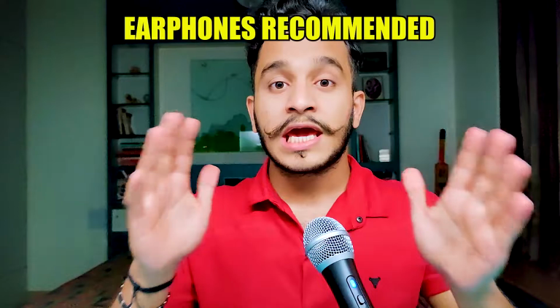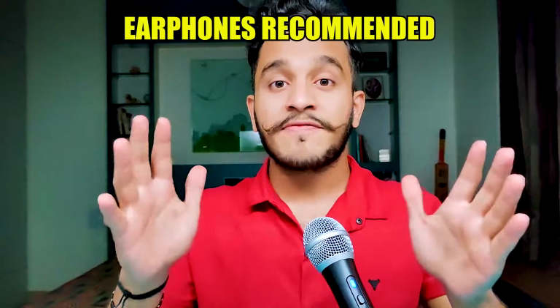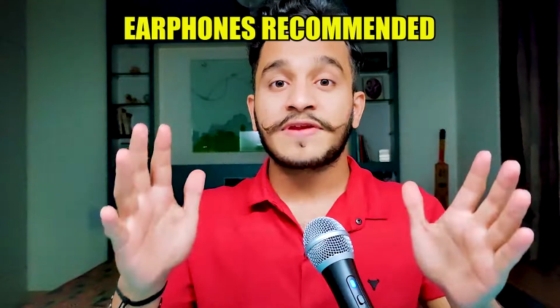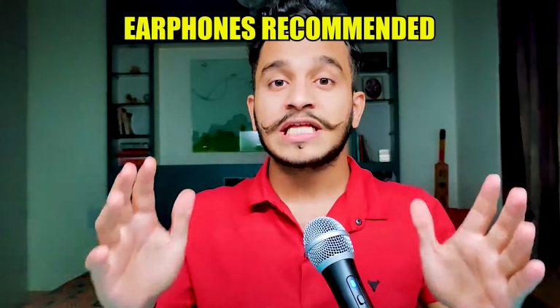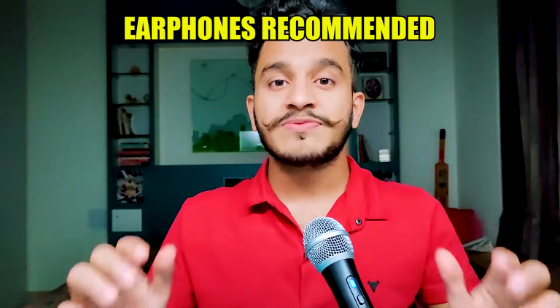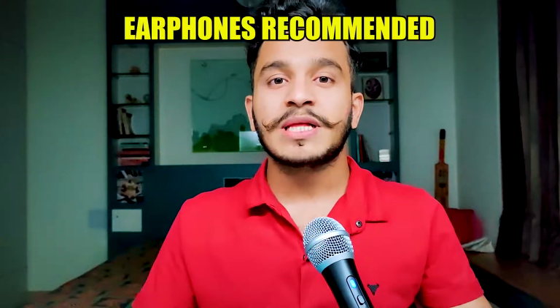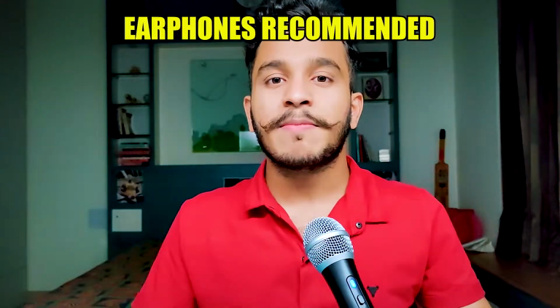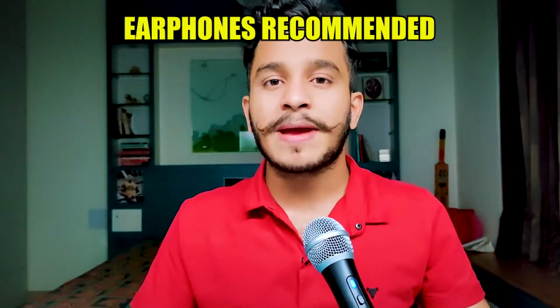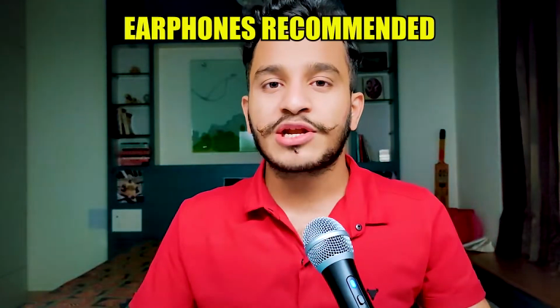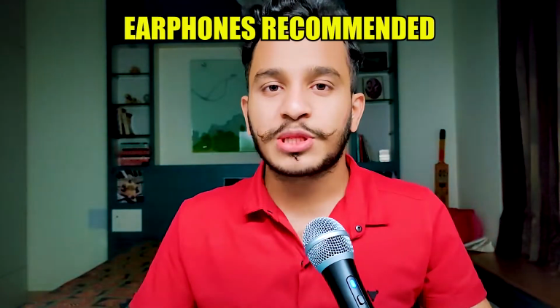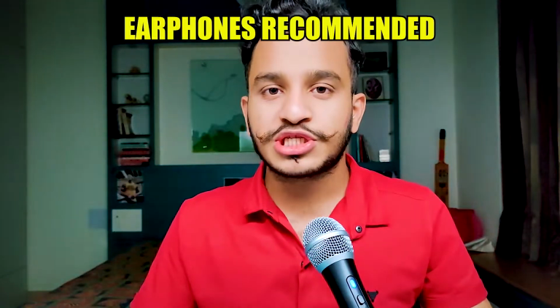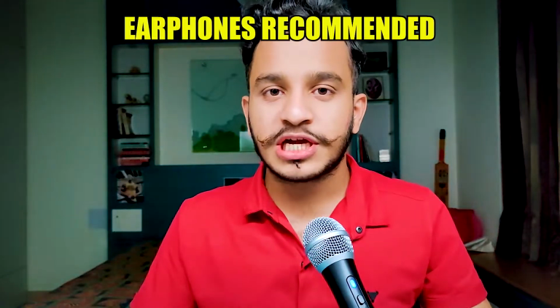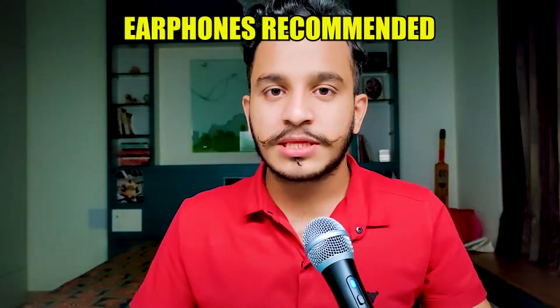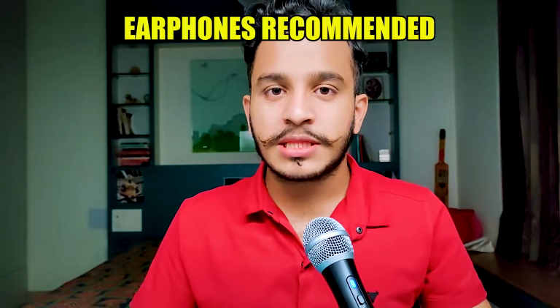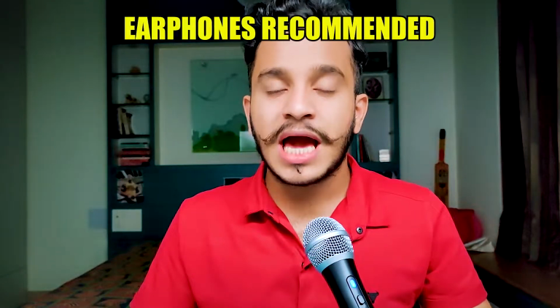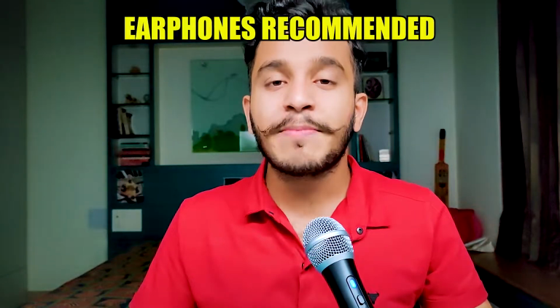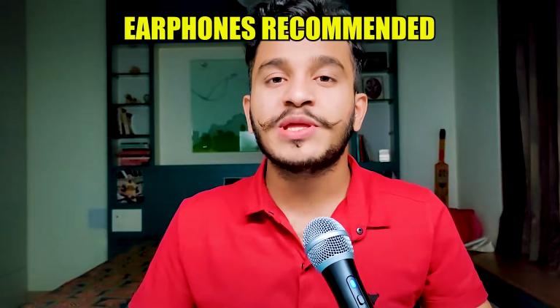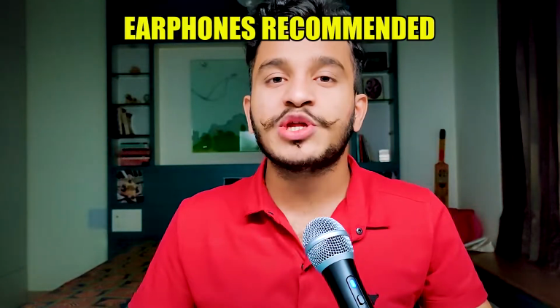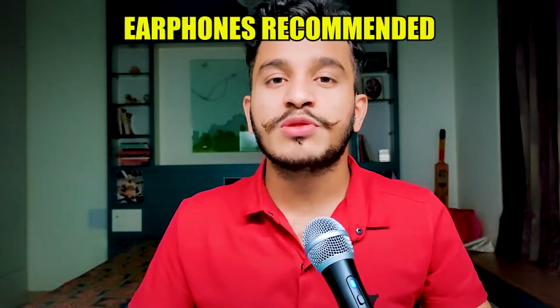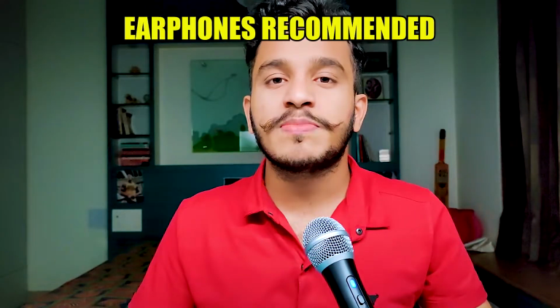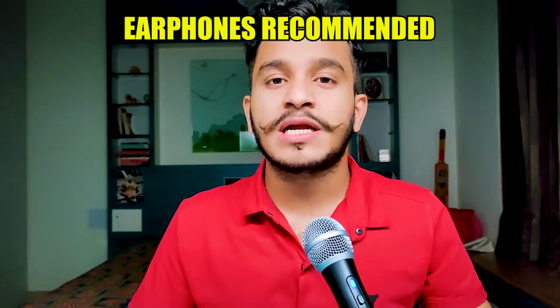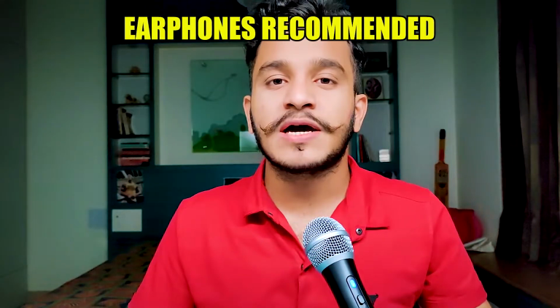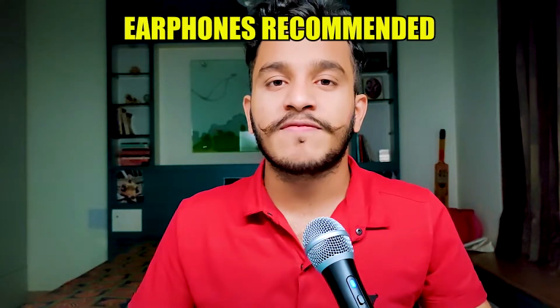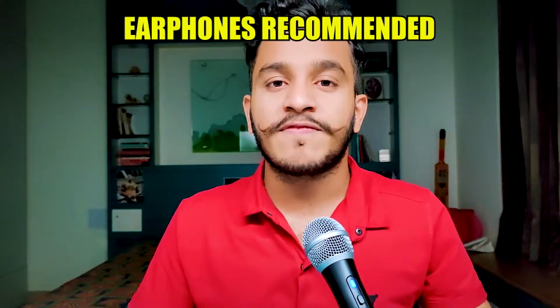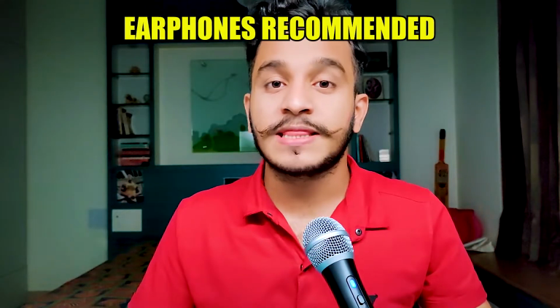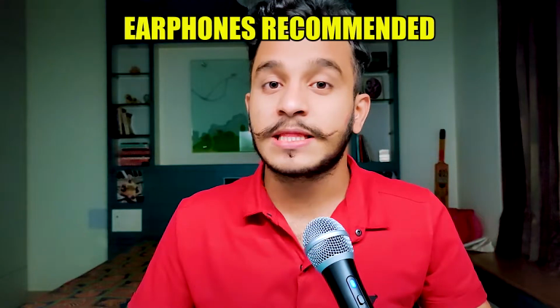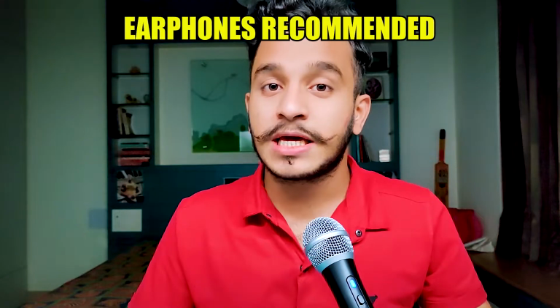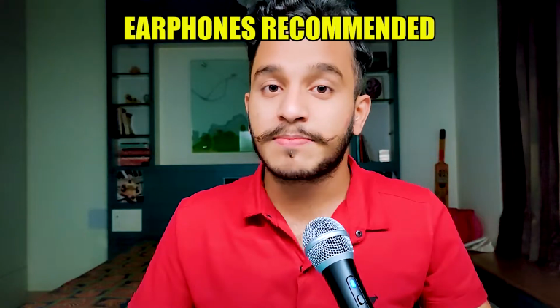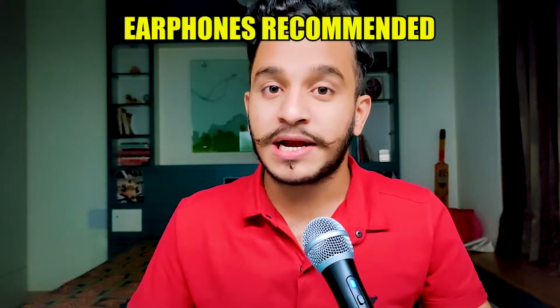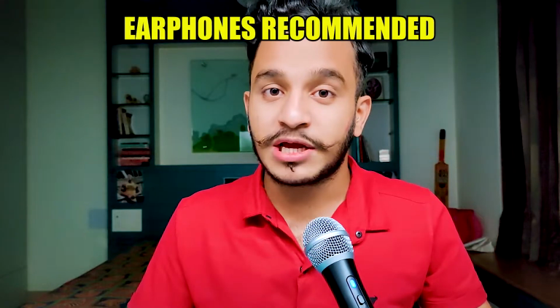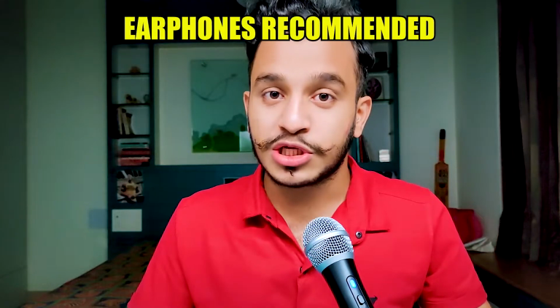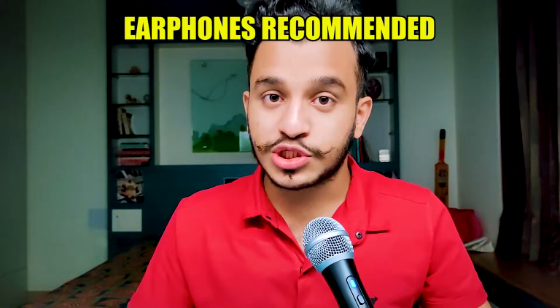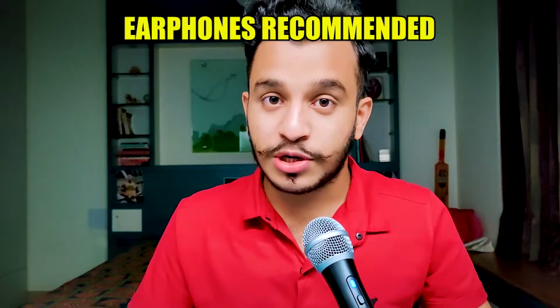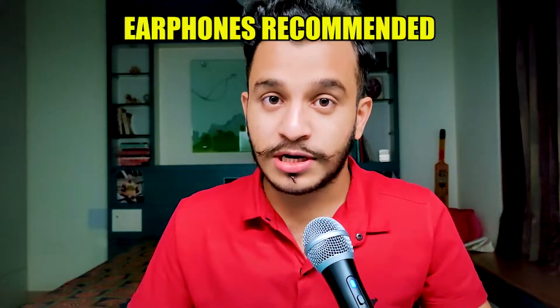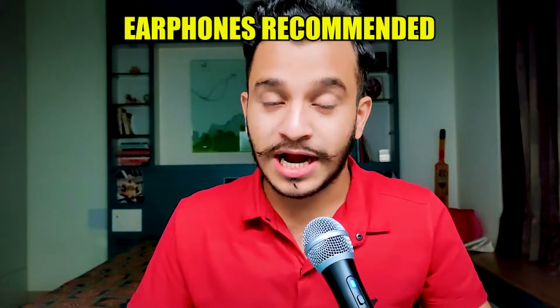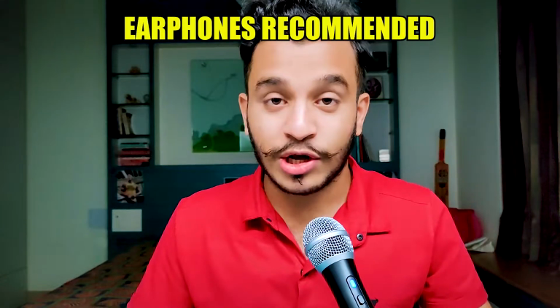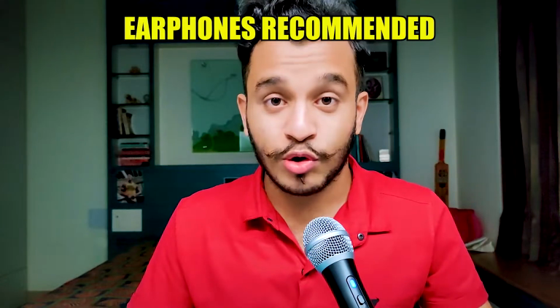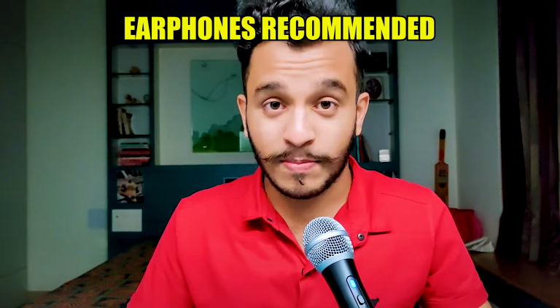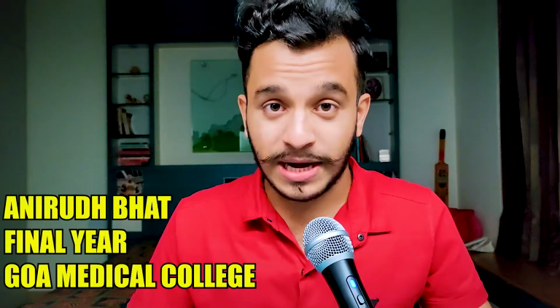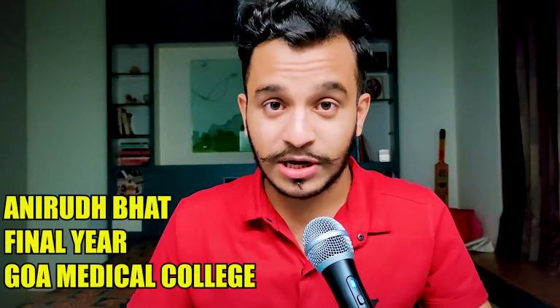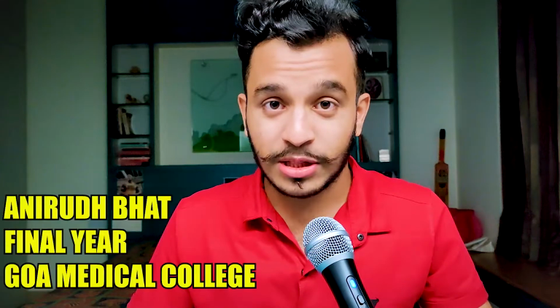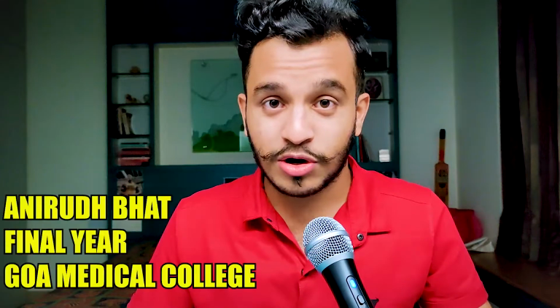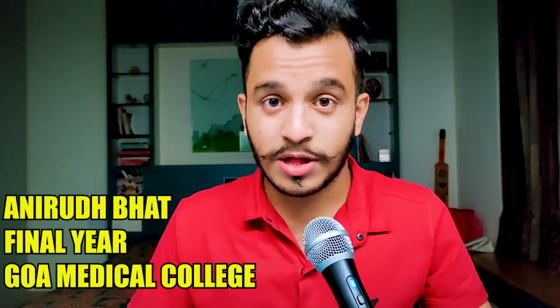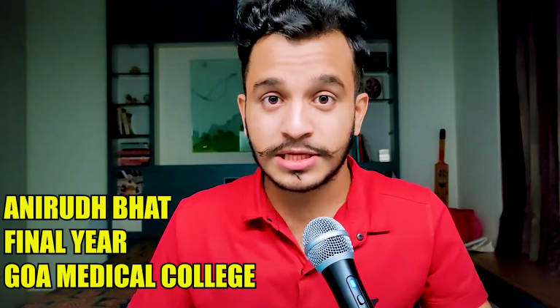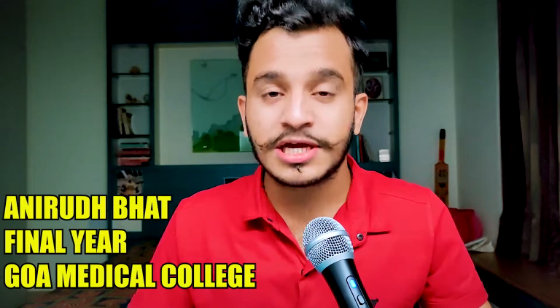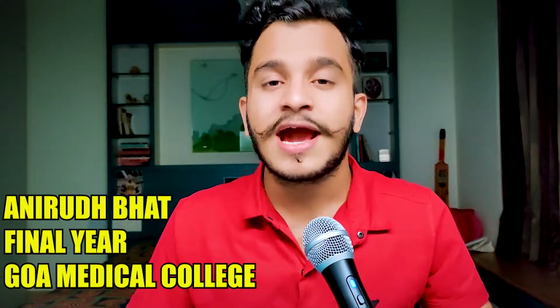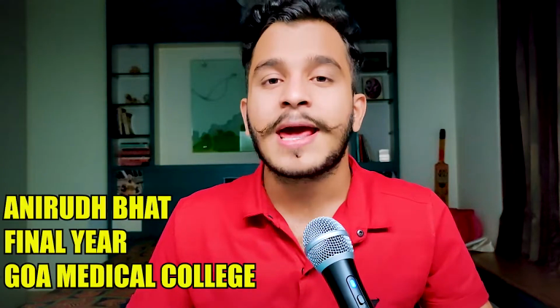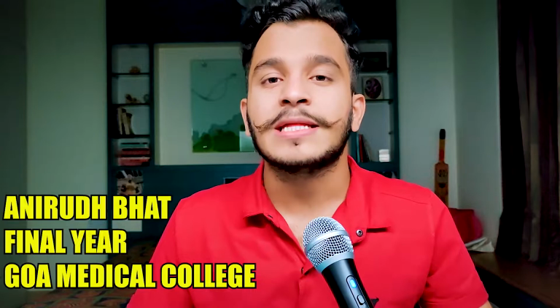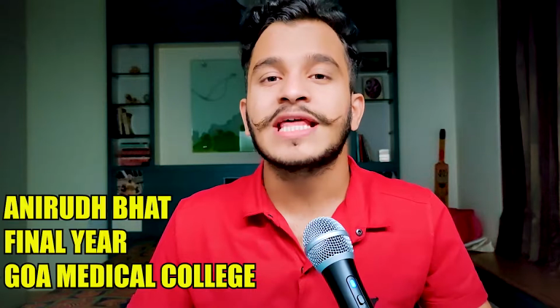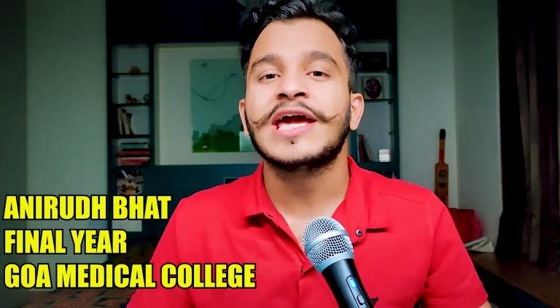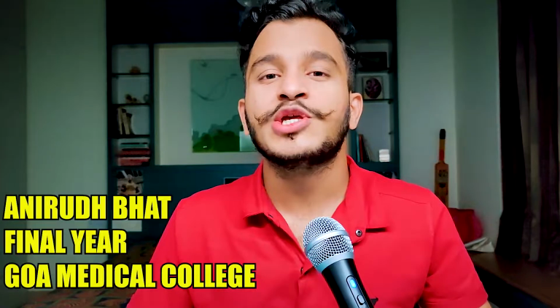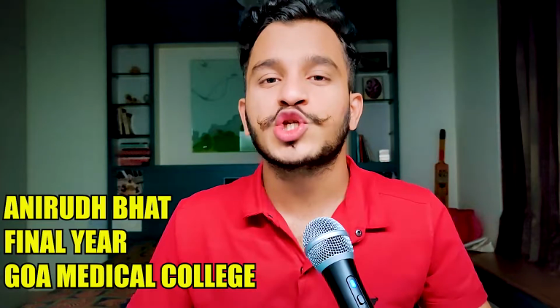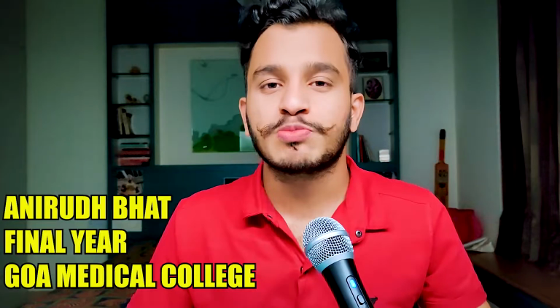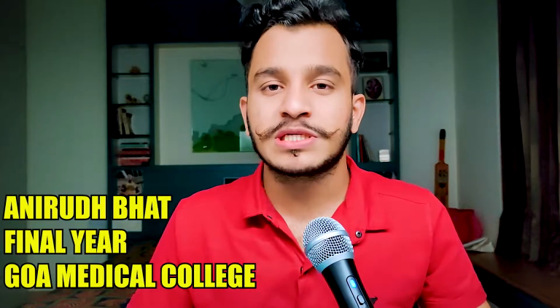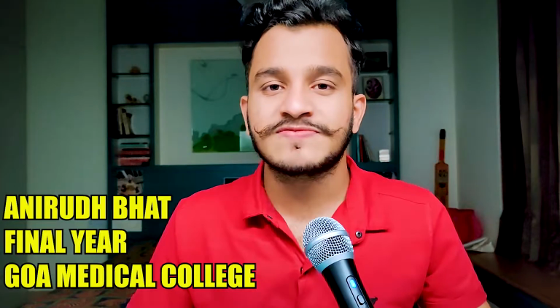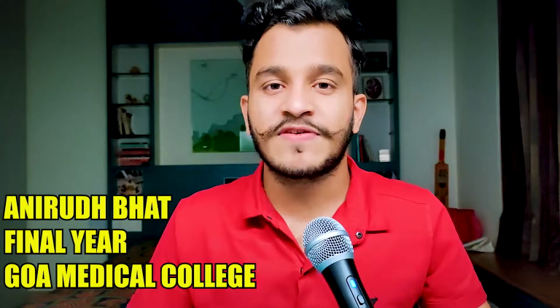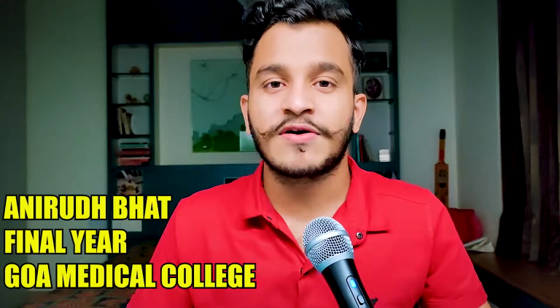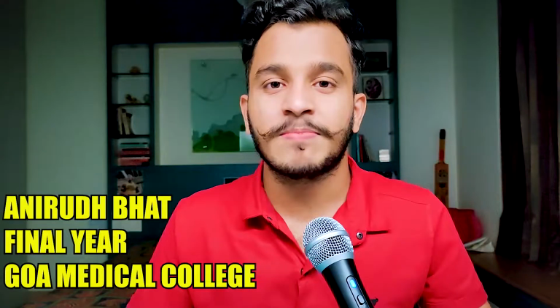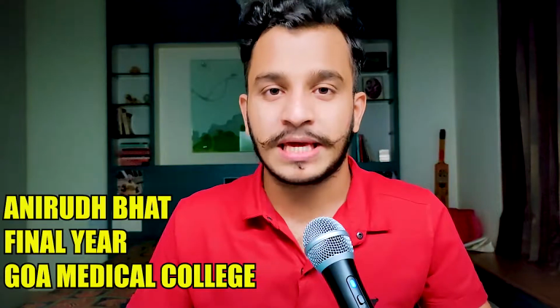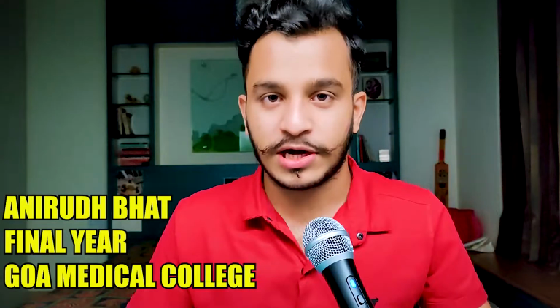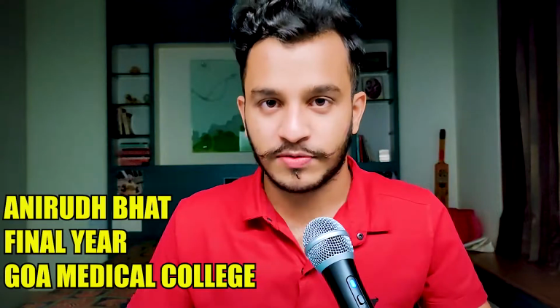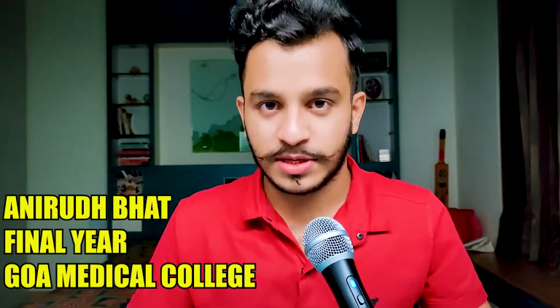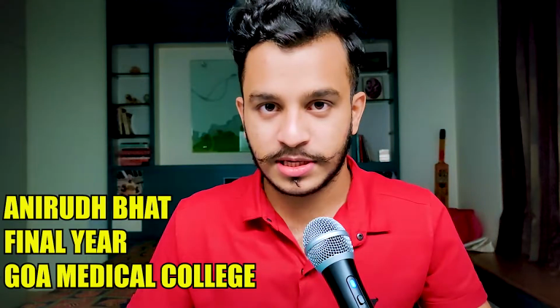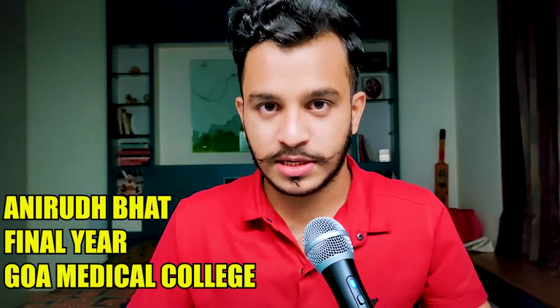Hey friends, welcome back to the channel. I'm Anirud Bhatt, a final year medical student at Goa Medical College, and I thank you so much for being over here.